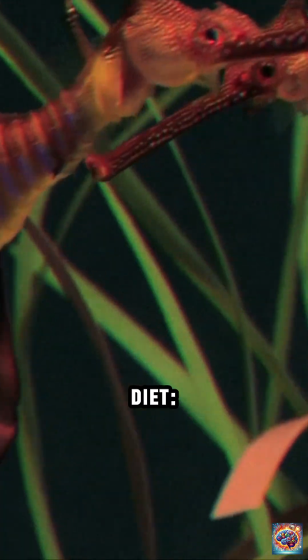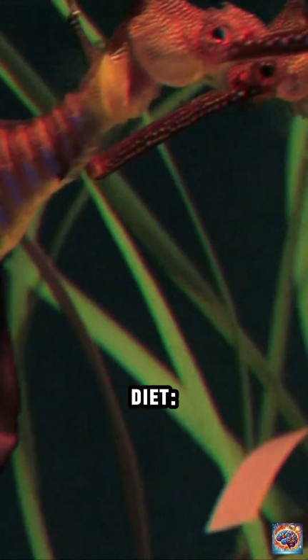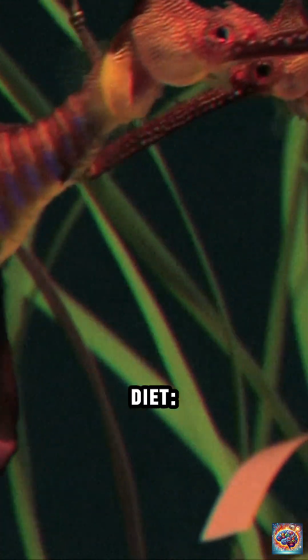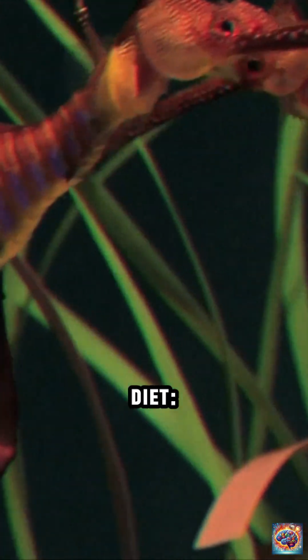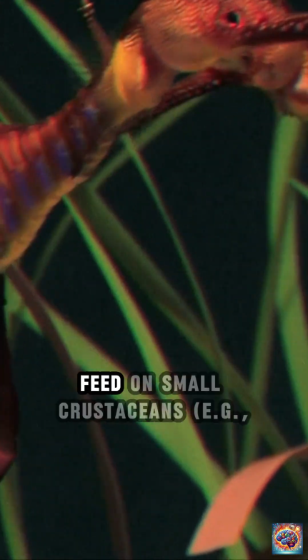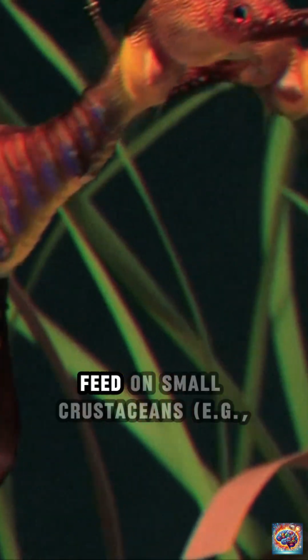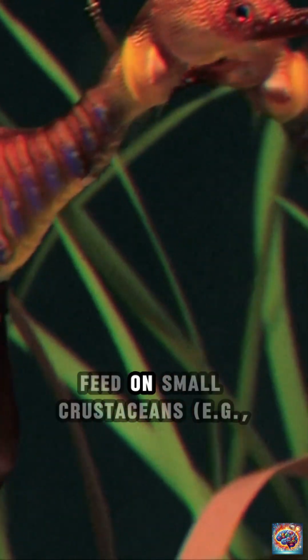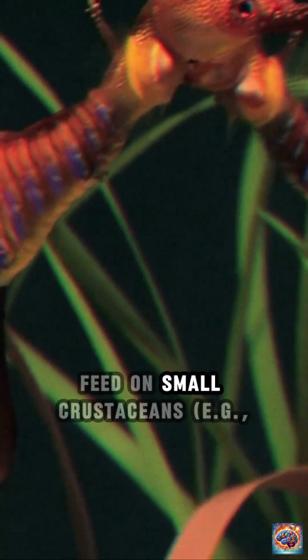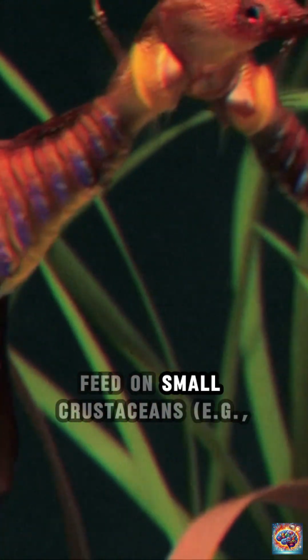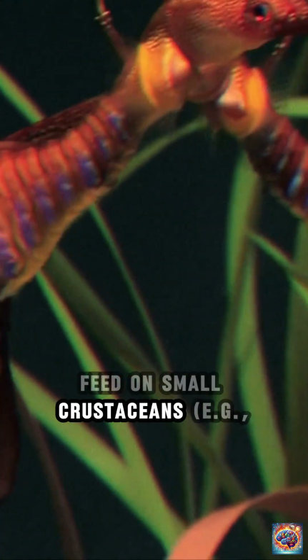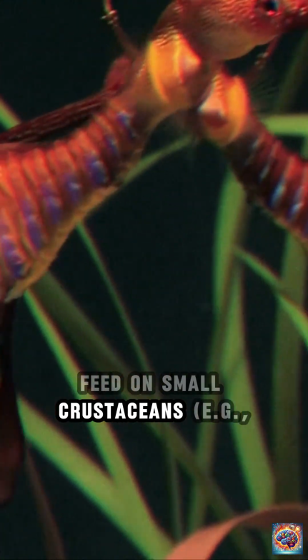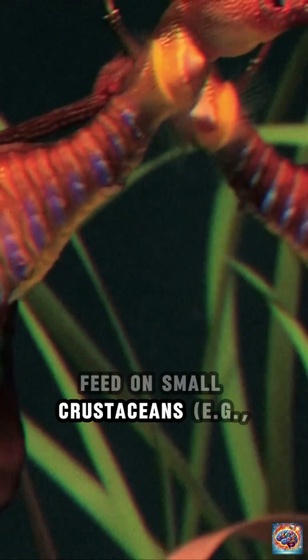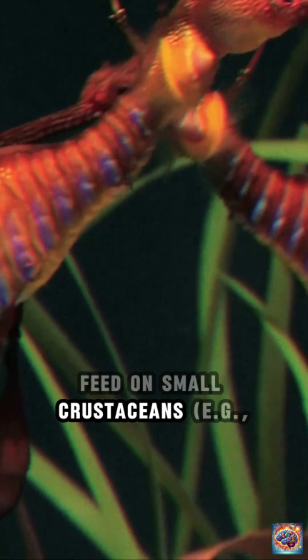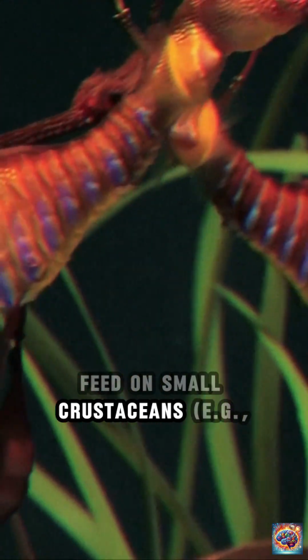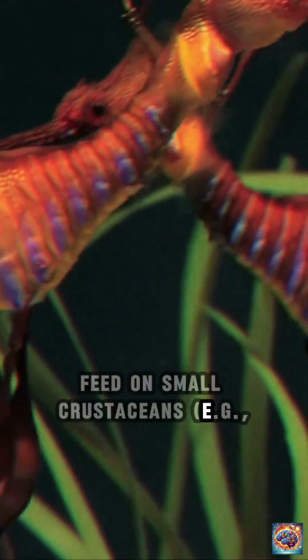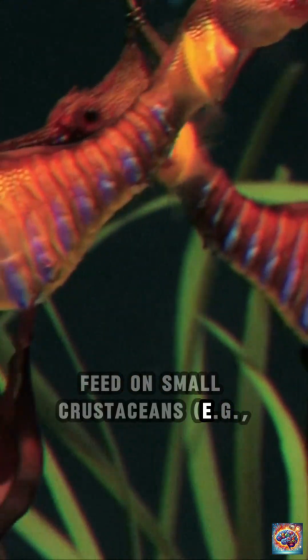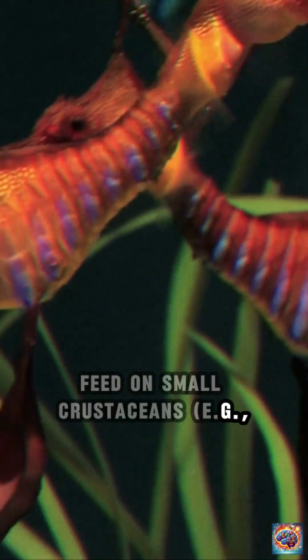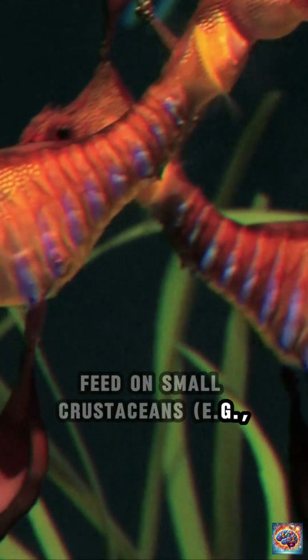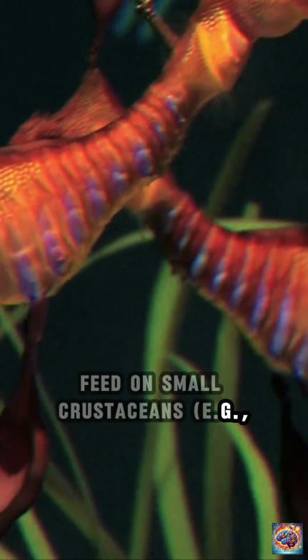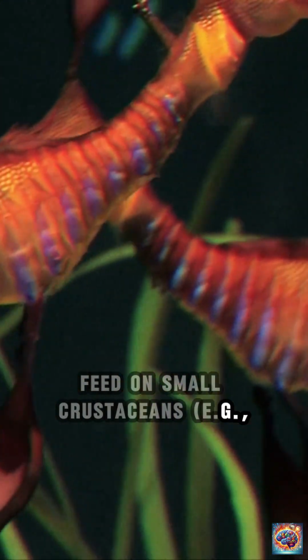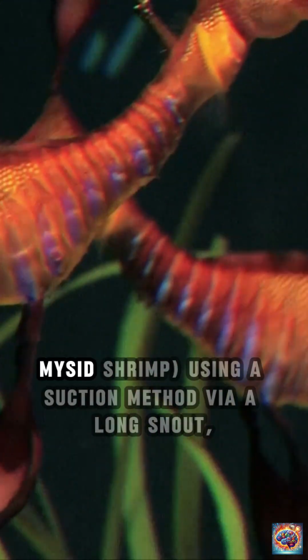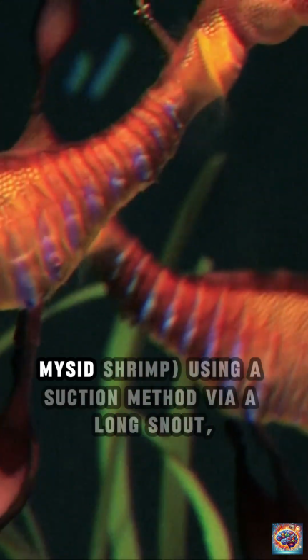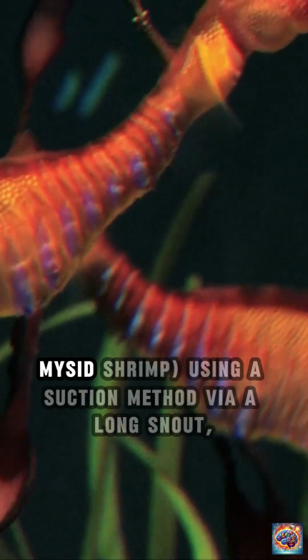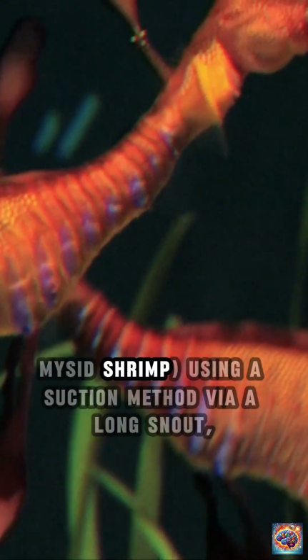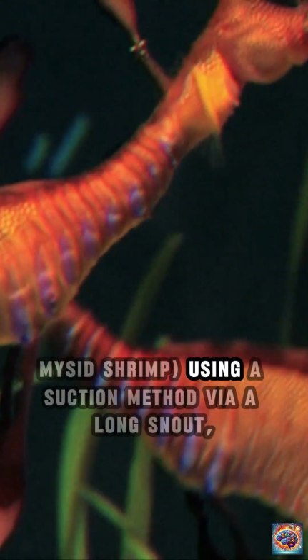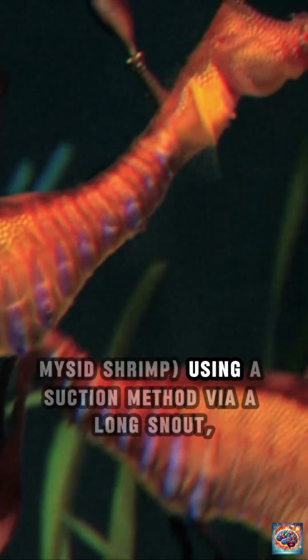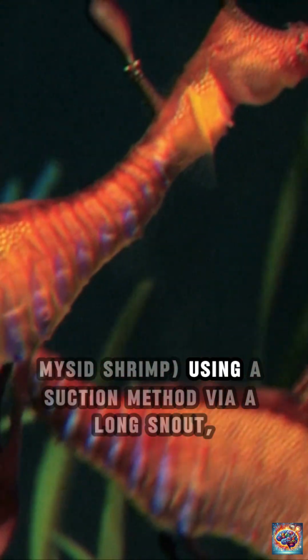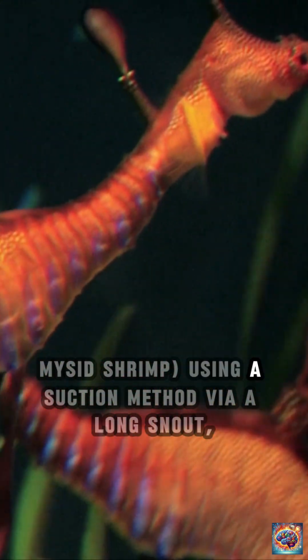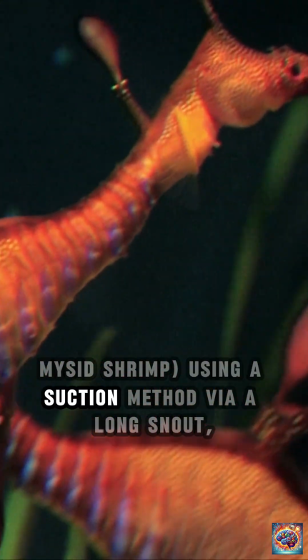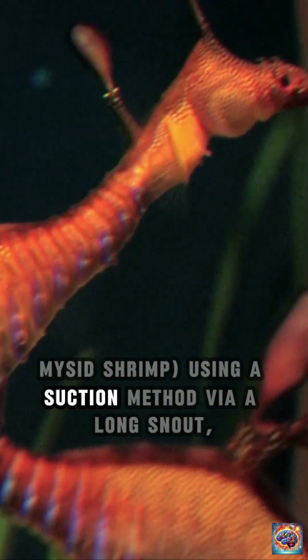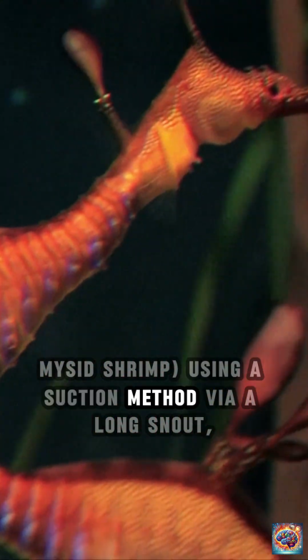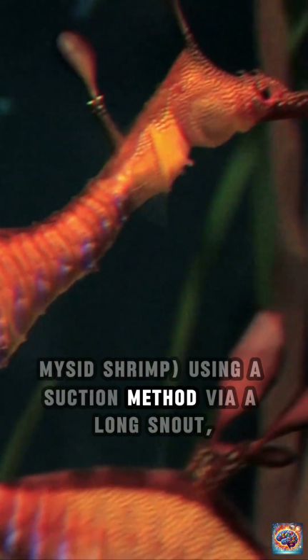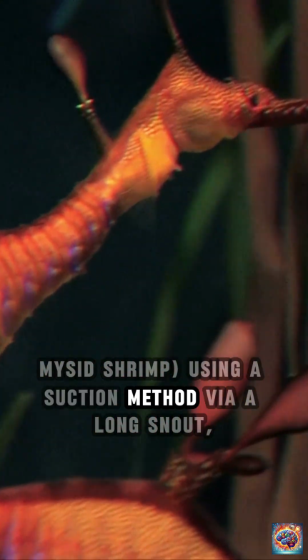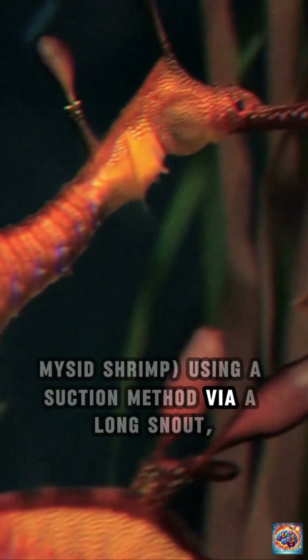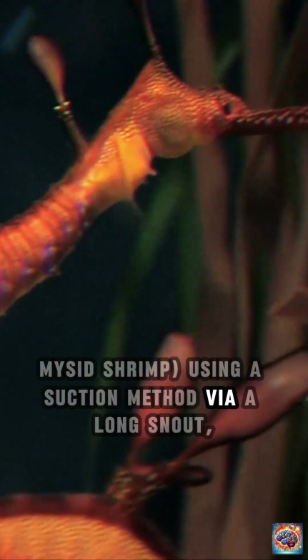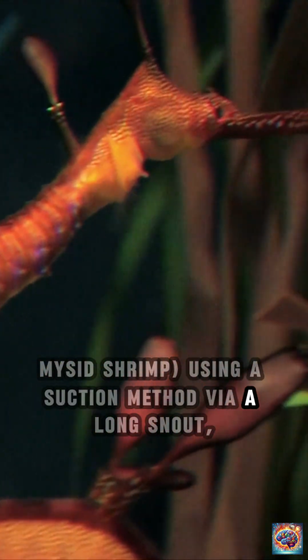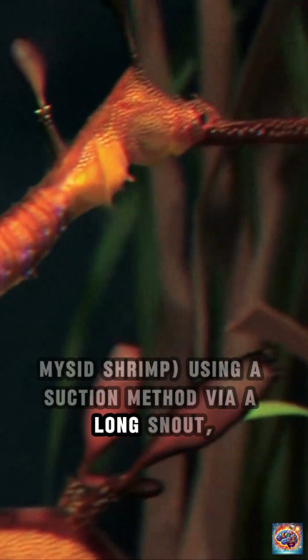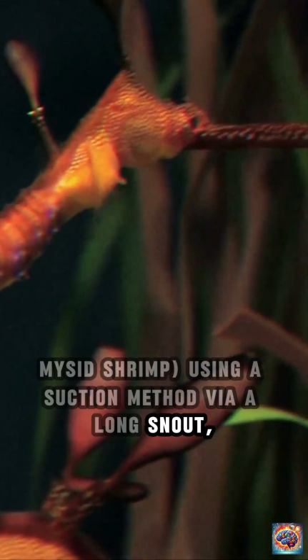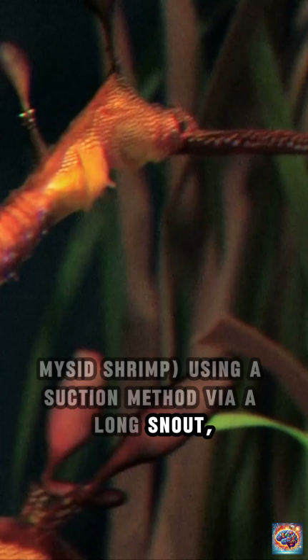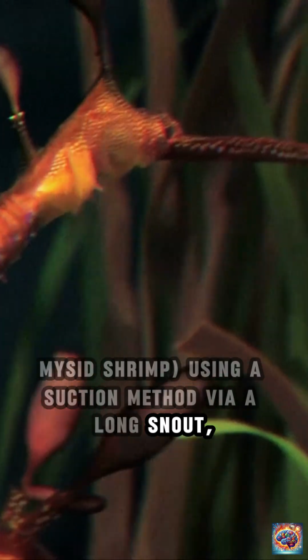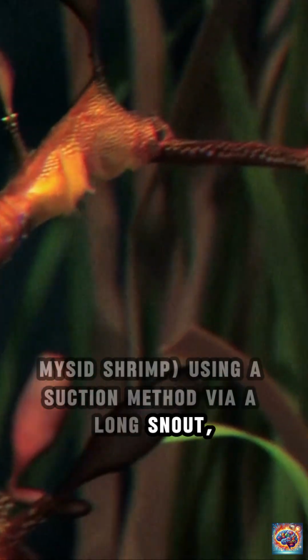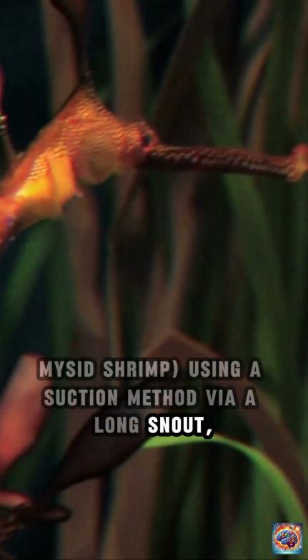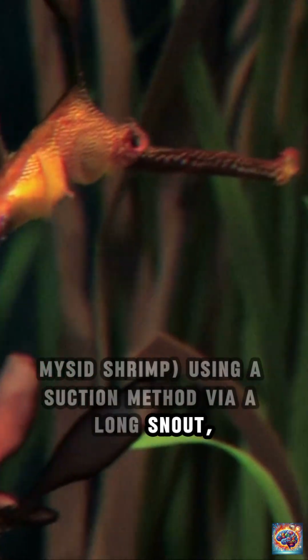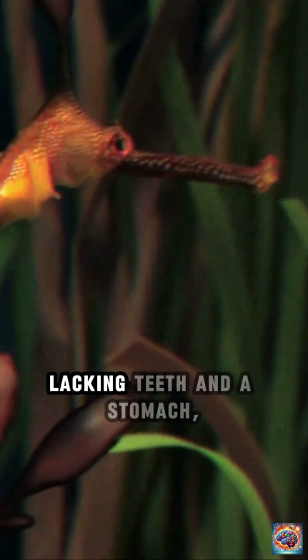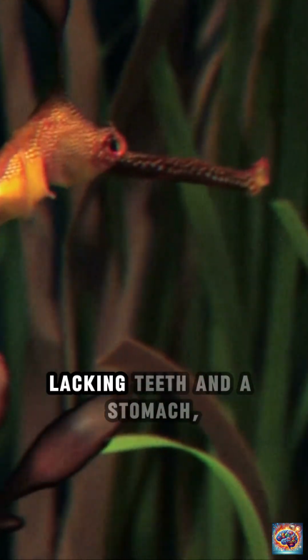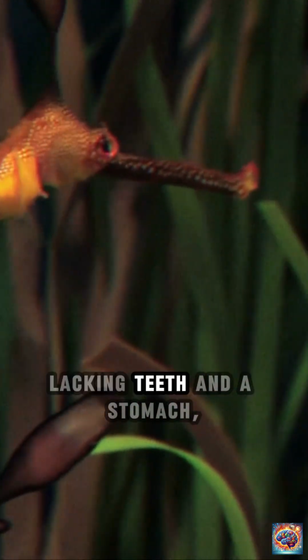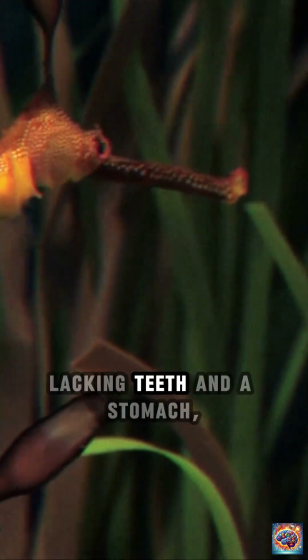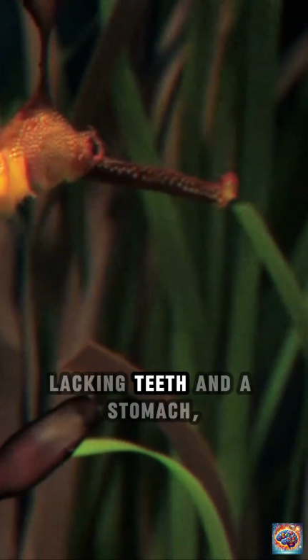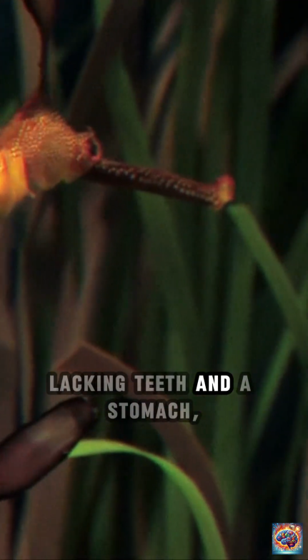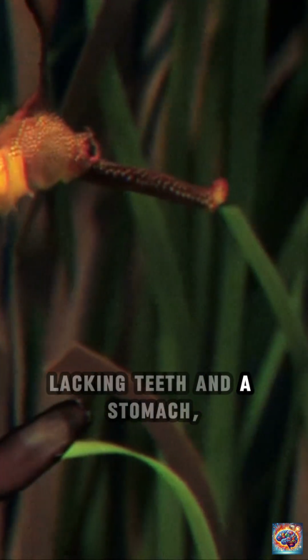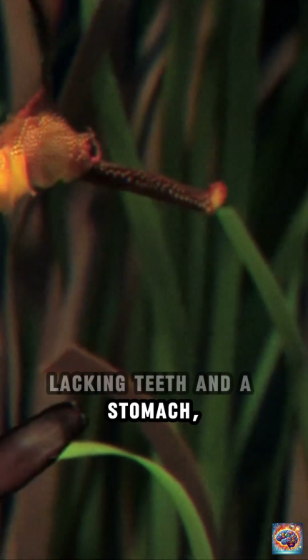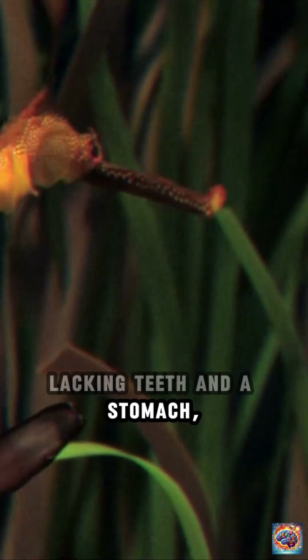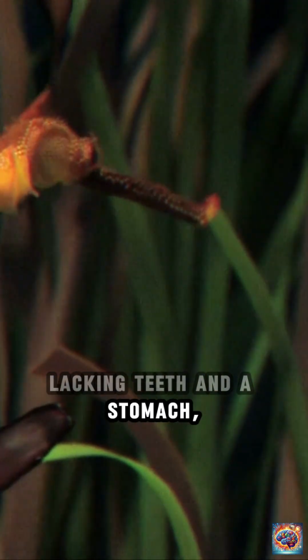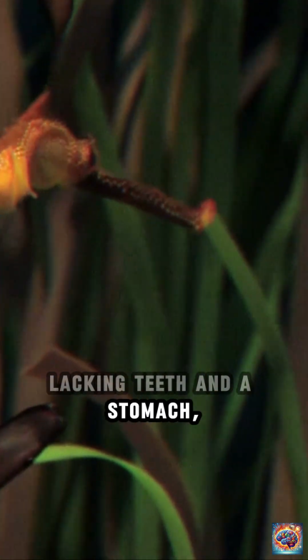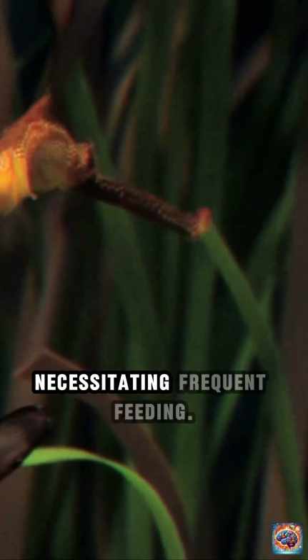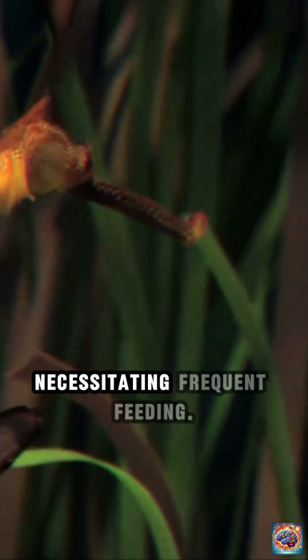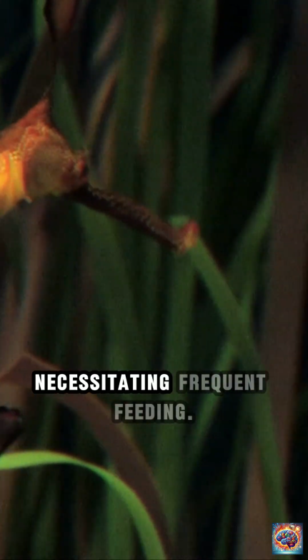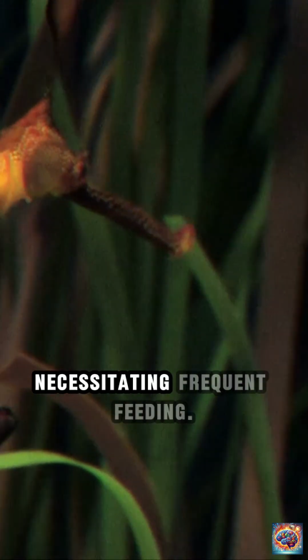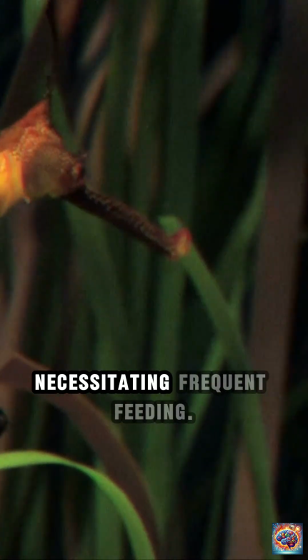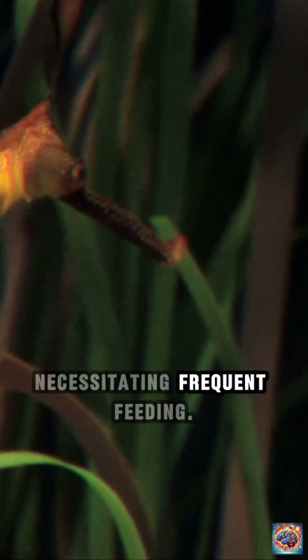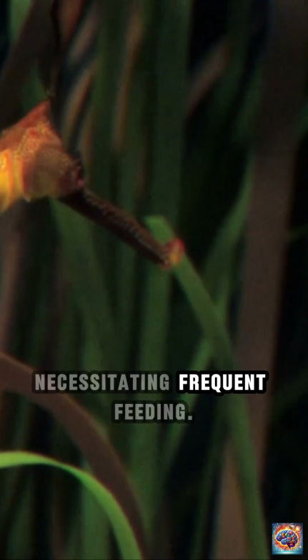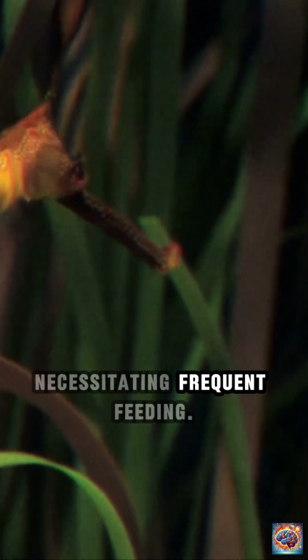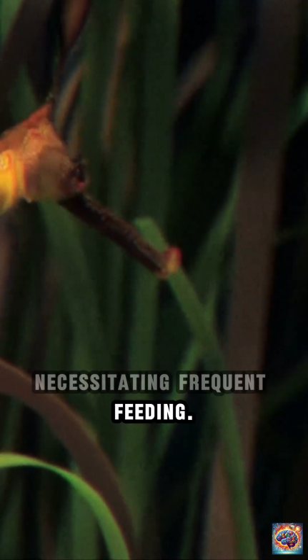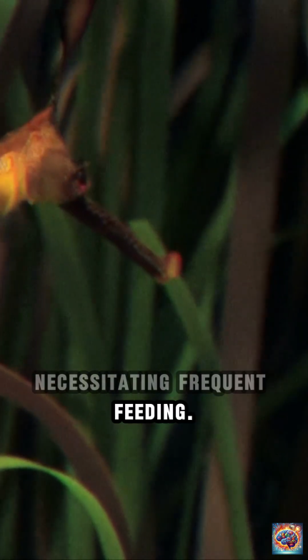Diet. They feed on small crustaceans such as mysid shrimp, using a suction method via a long snout. Lacking teeth and a true stomach necessitates frequent feeding.